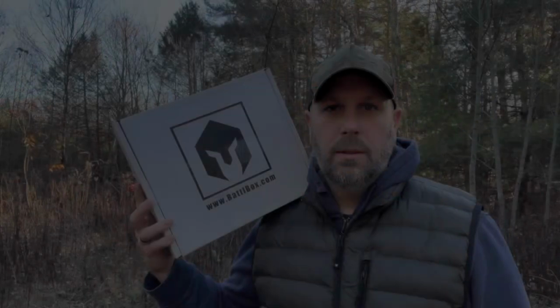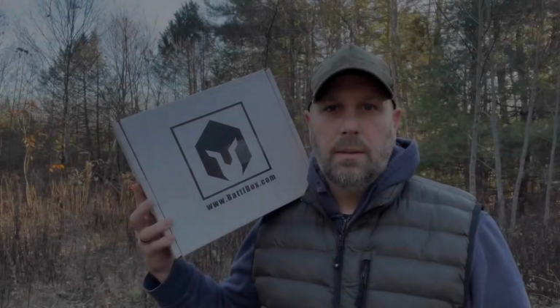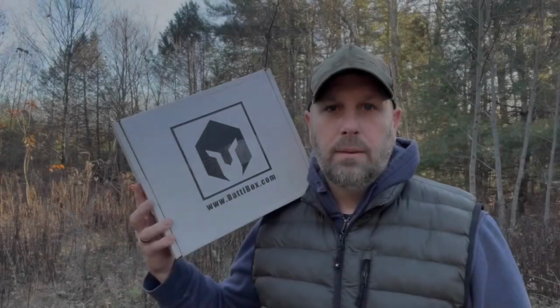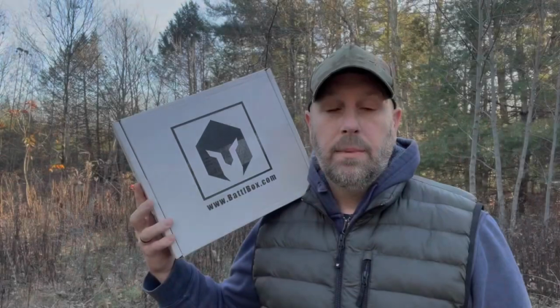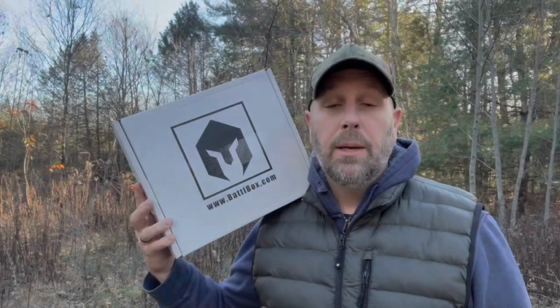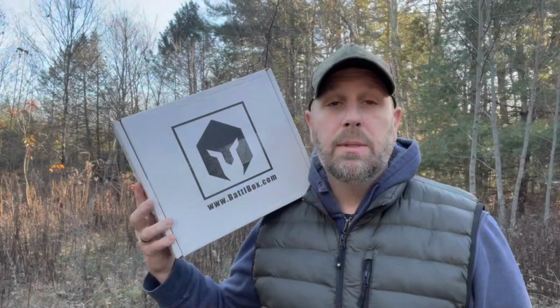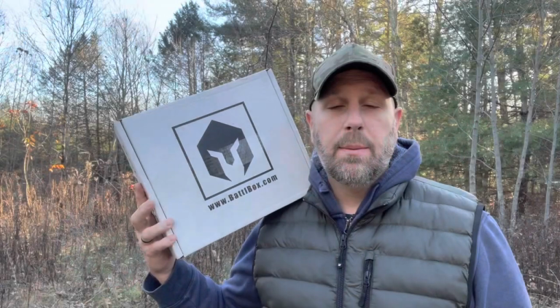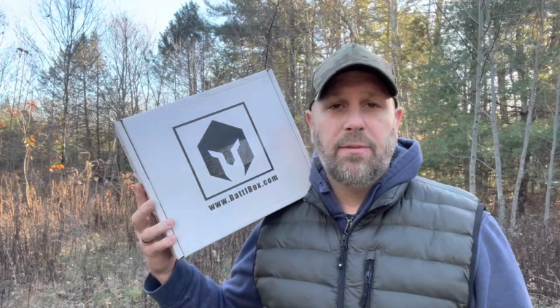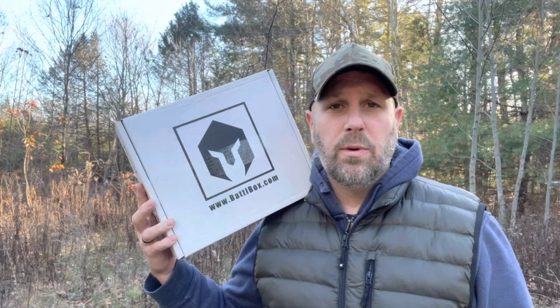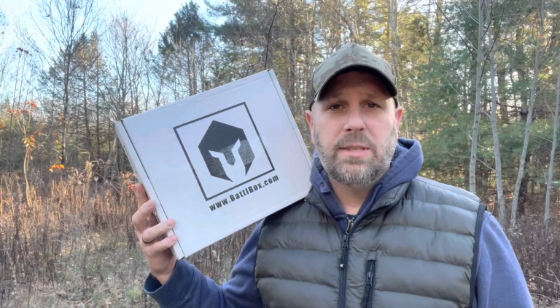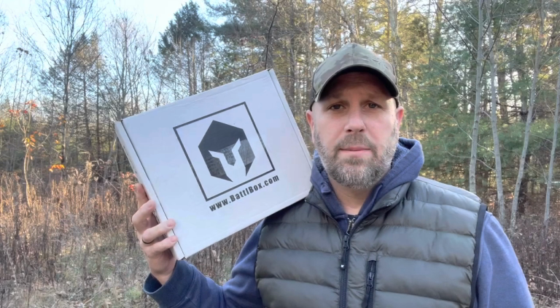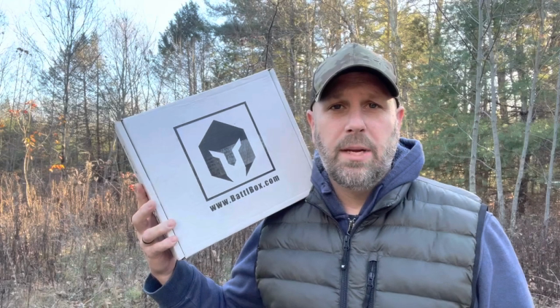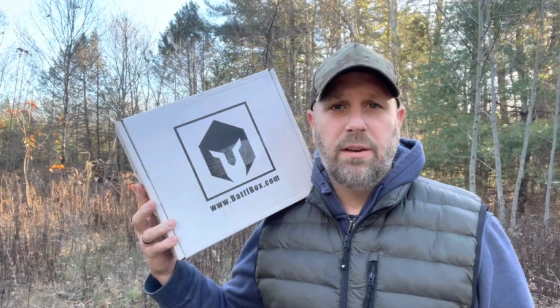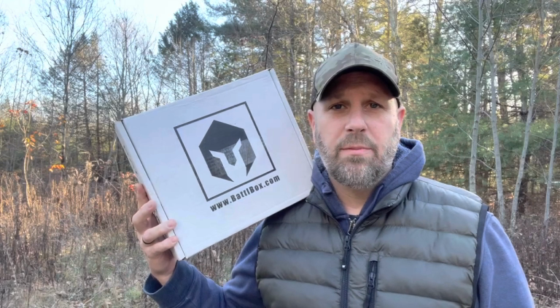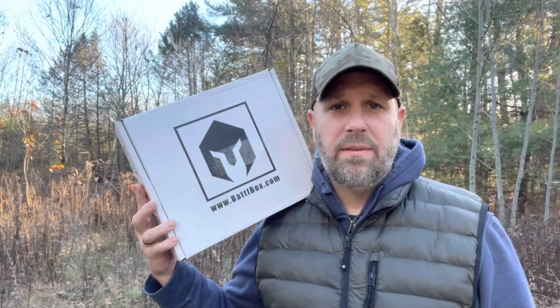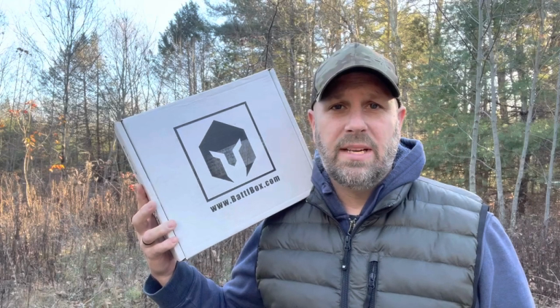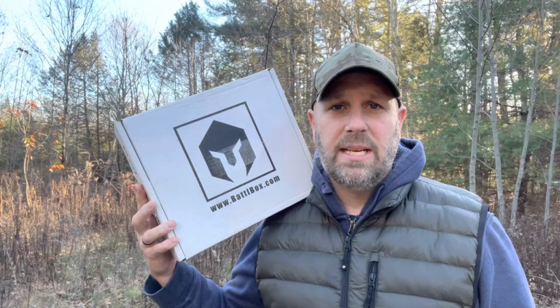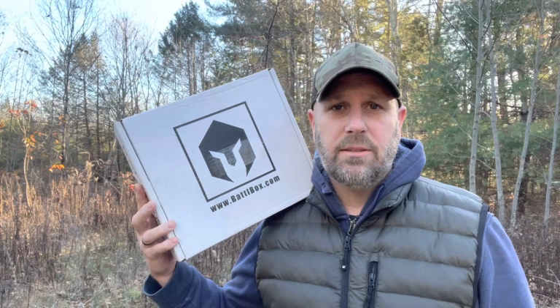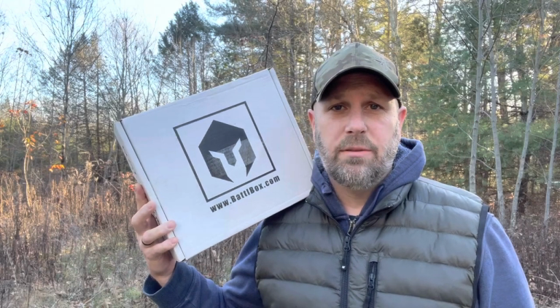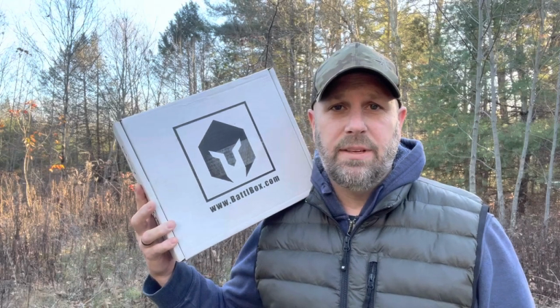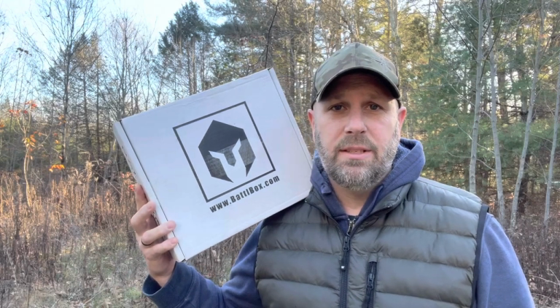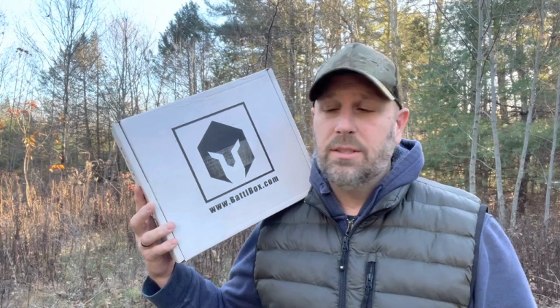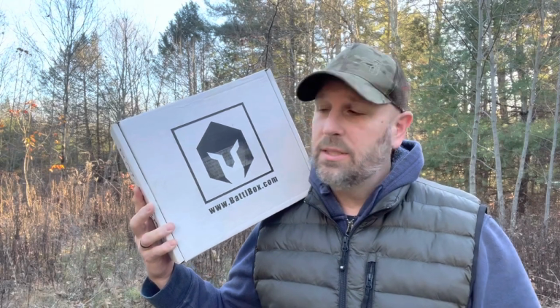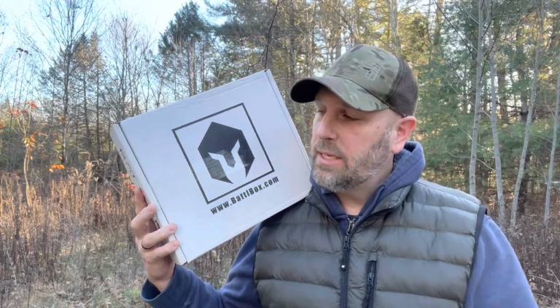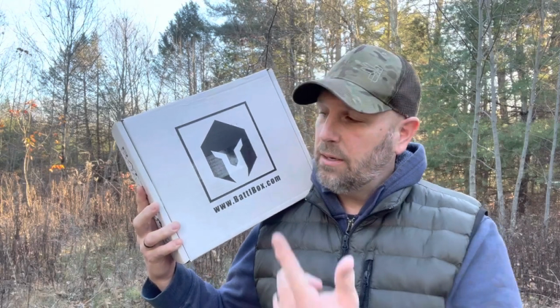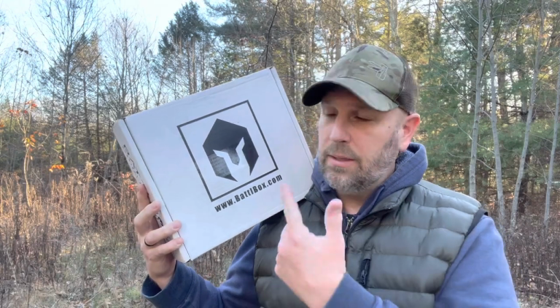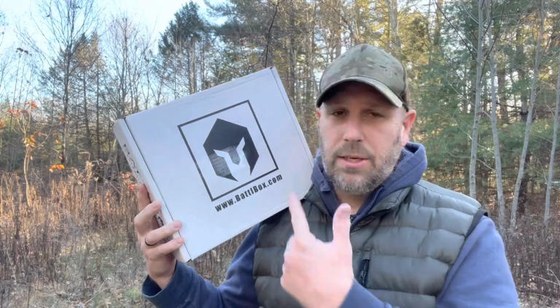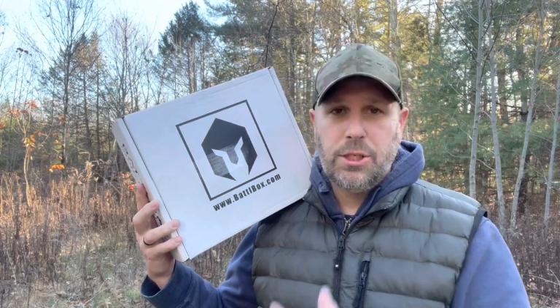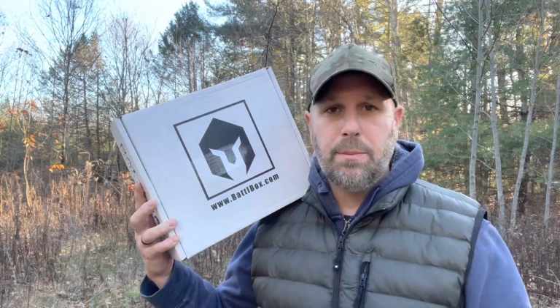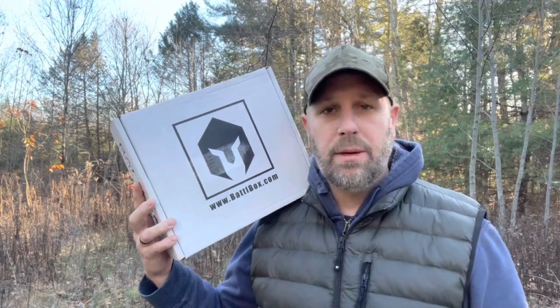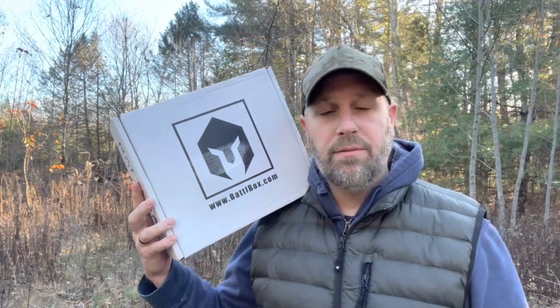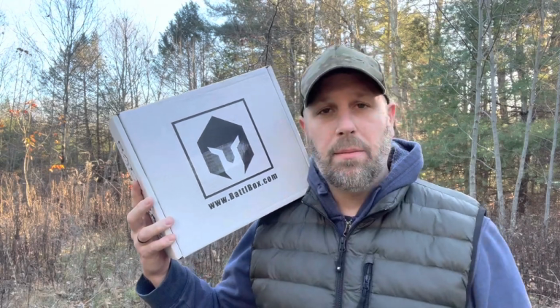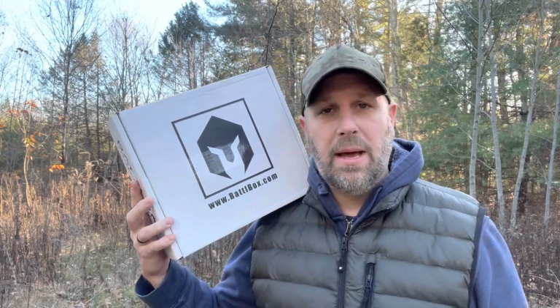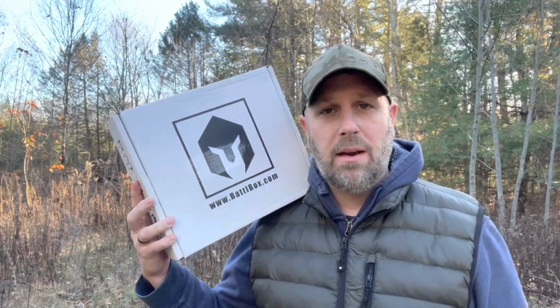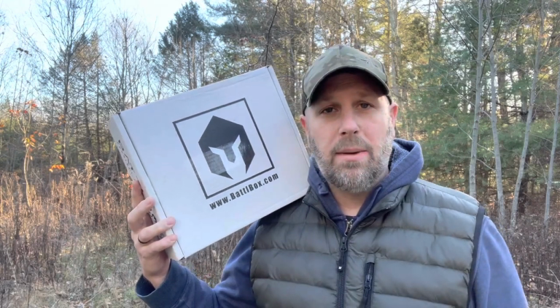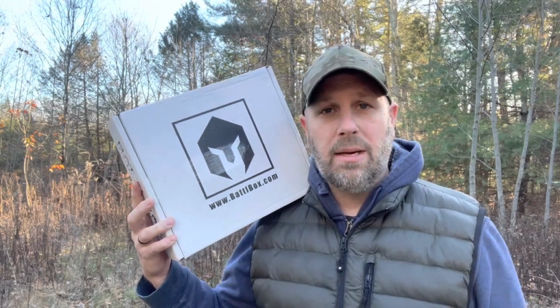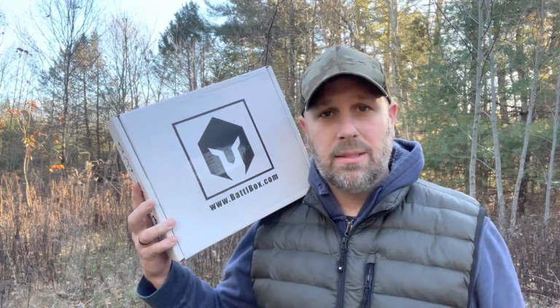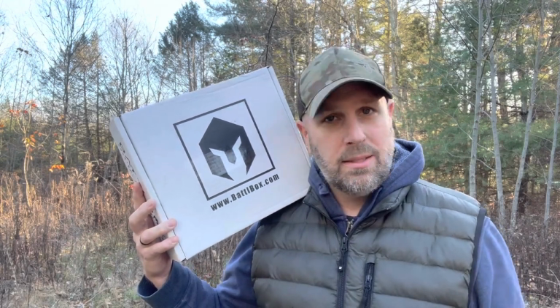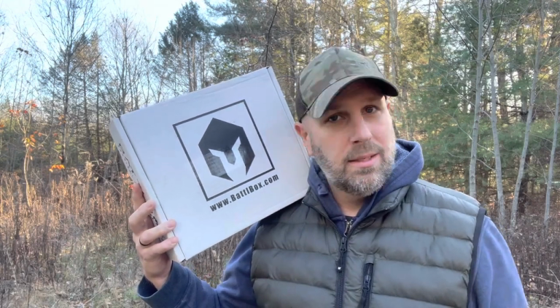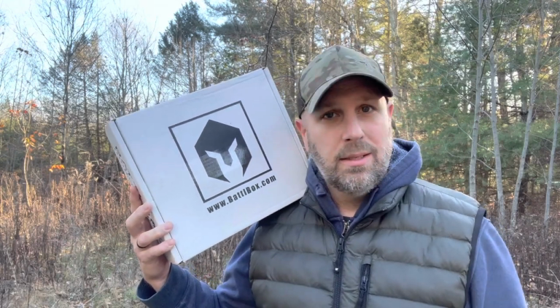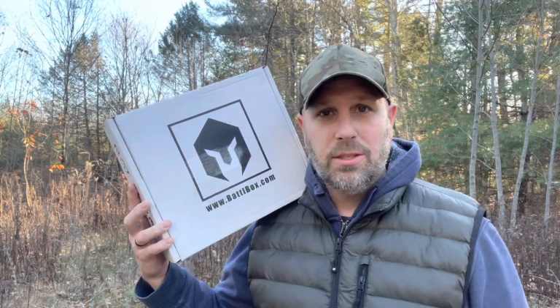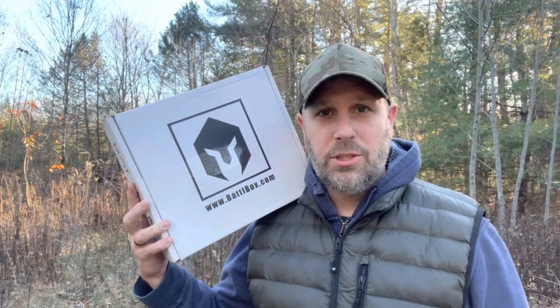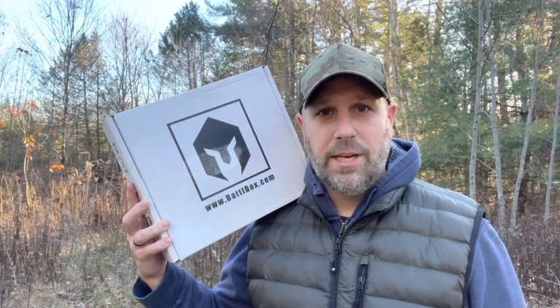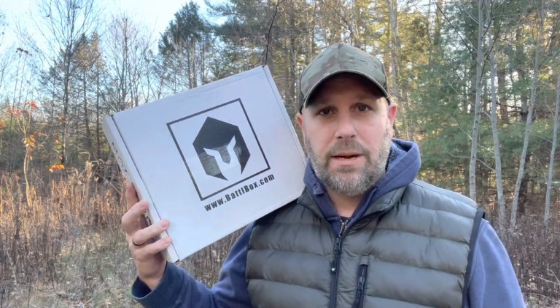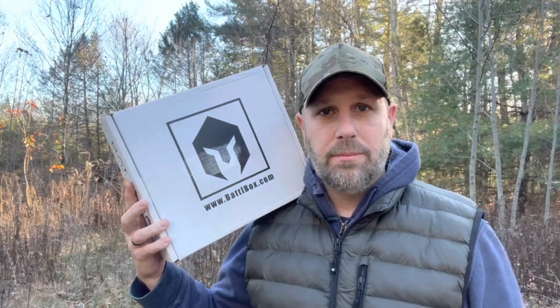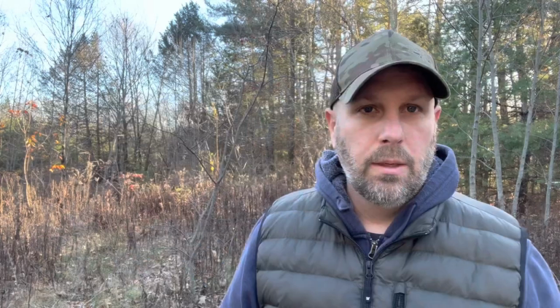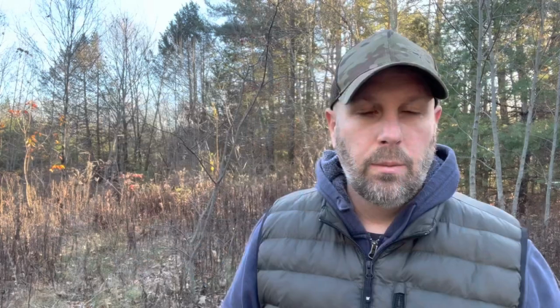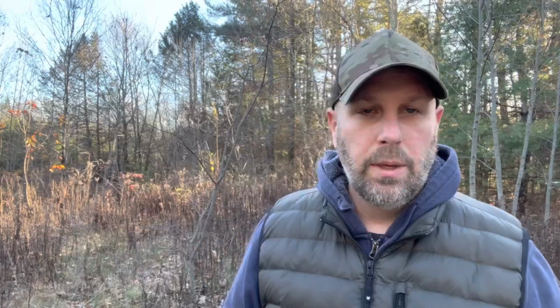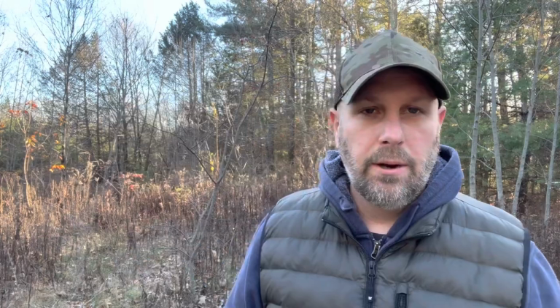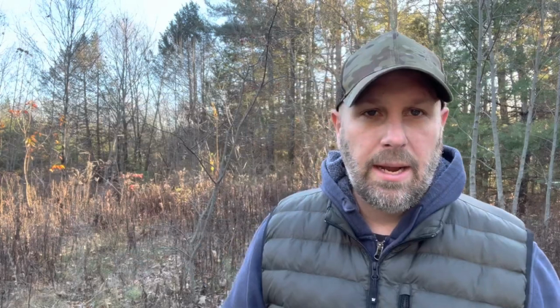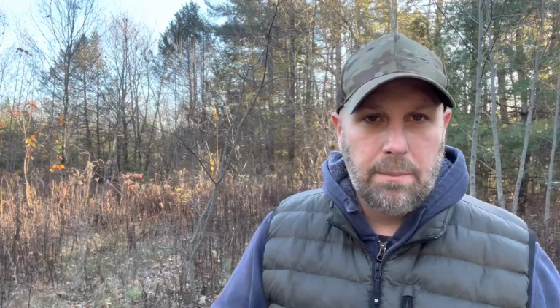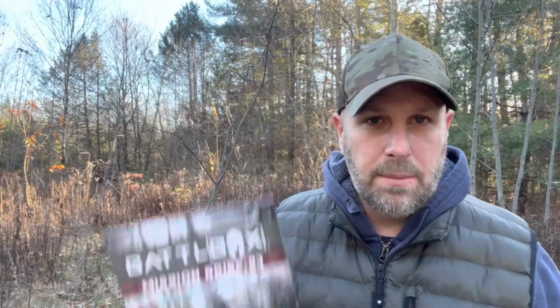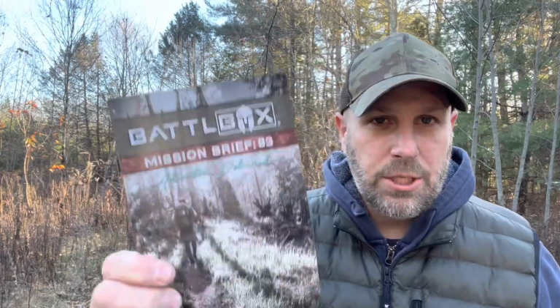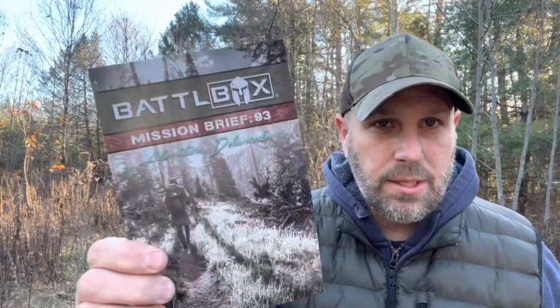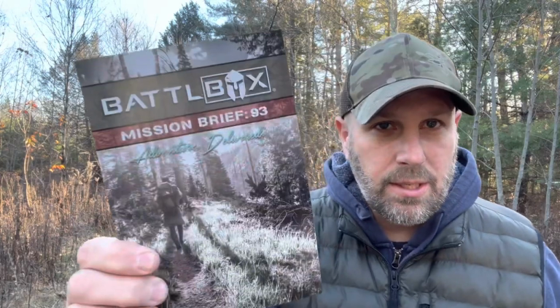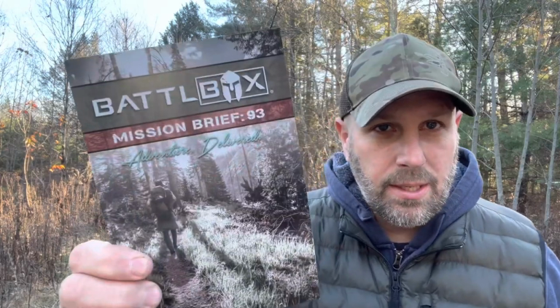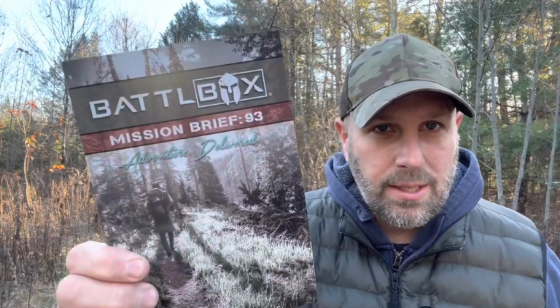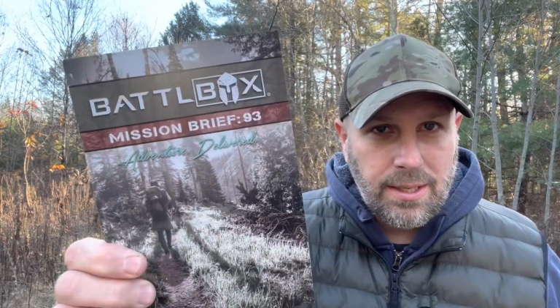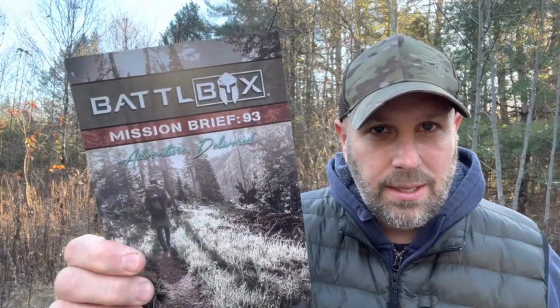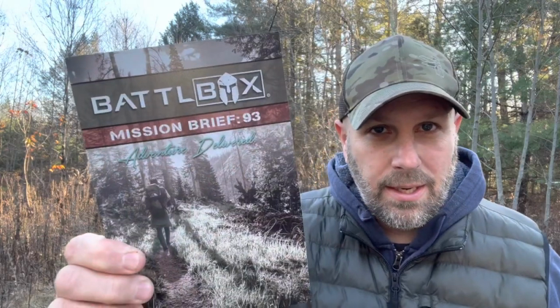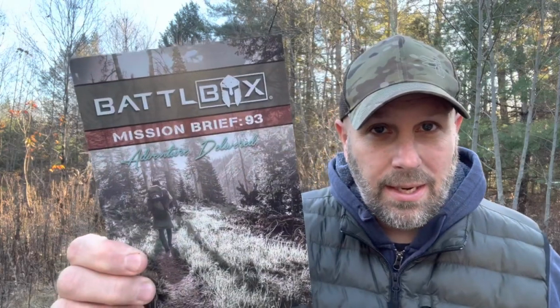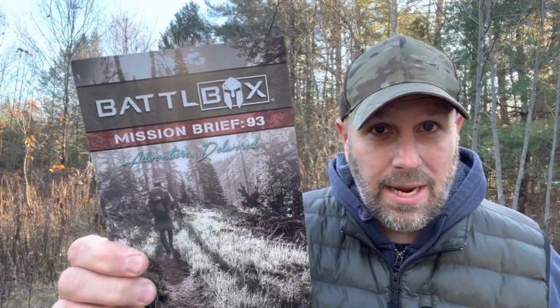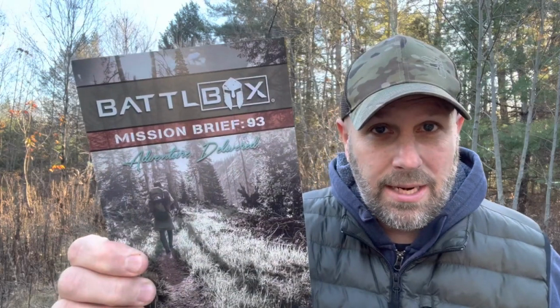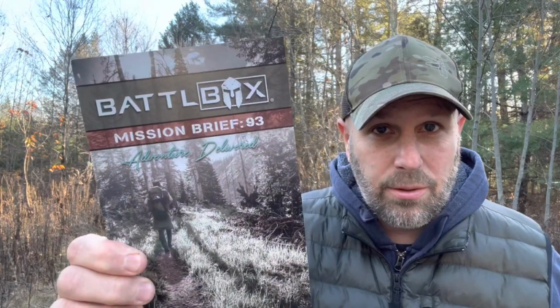Hey, what's up everyone. Tim here from Everyday Tactical Vids. Just got our latest shipment from BattleBox. Let's check it out. We are at mission 93.